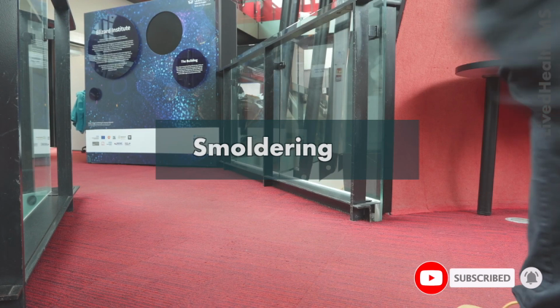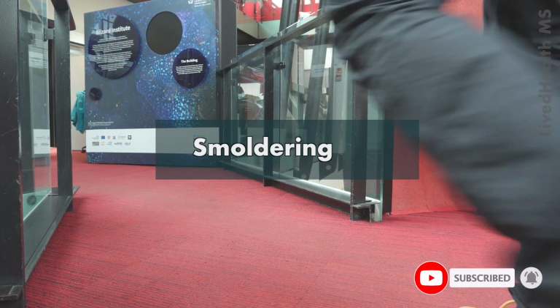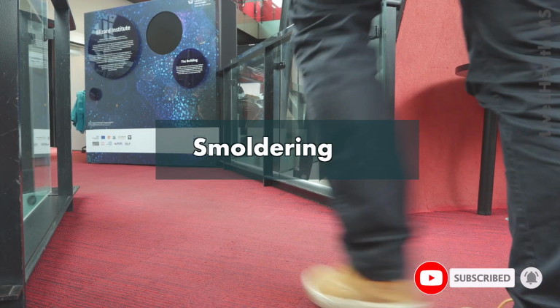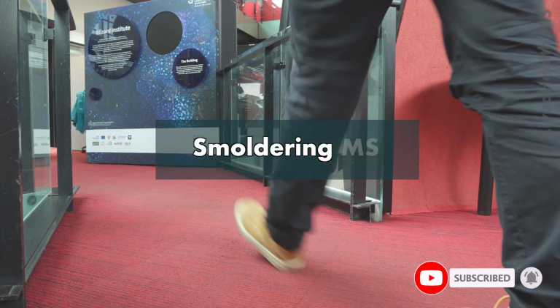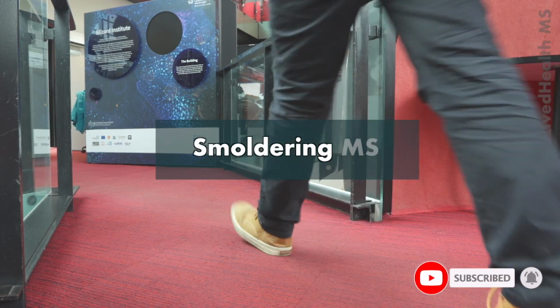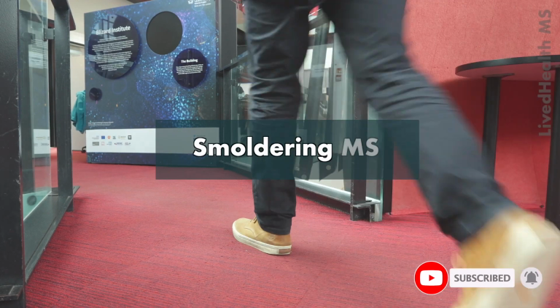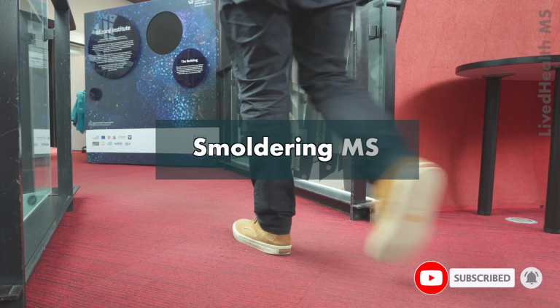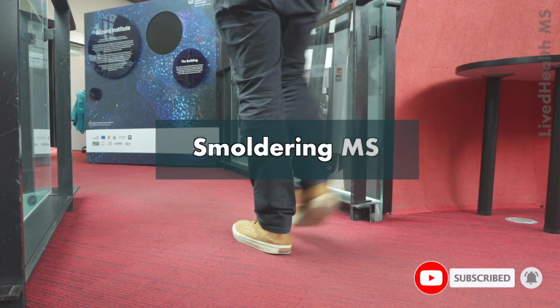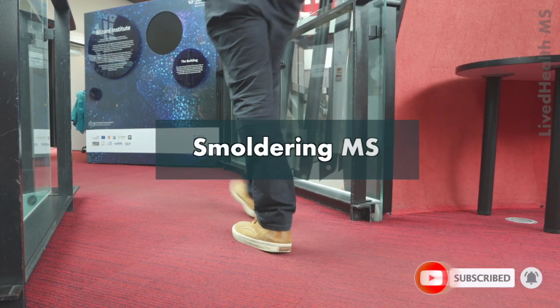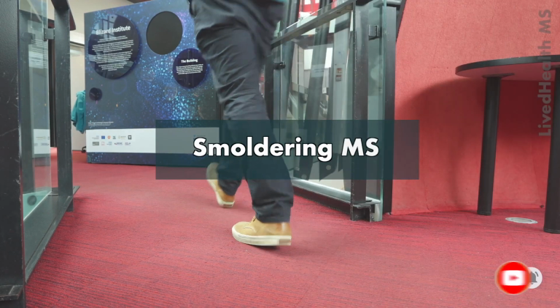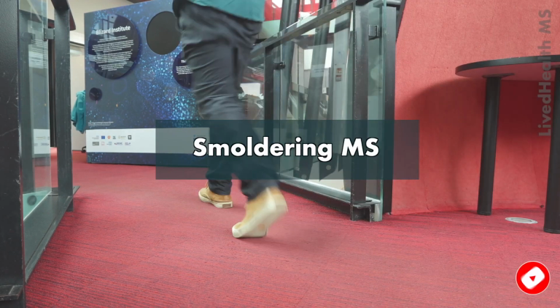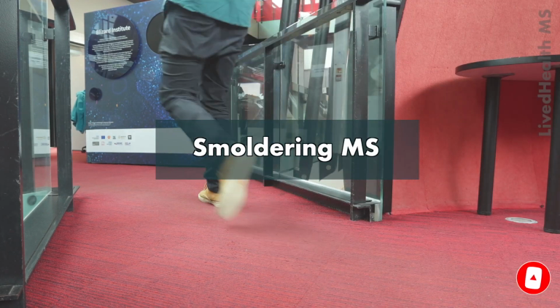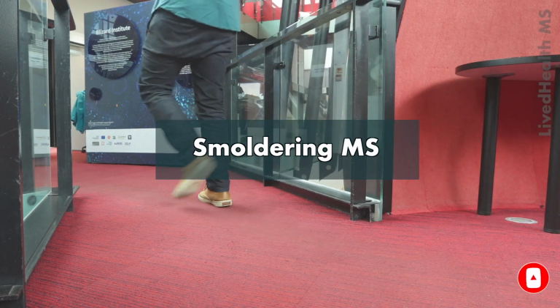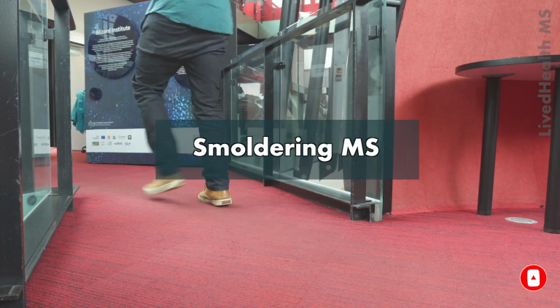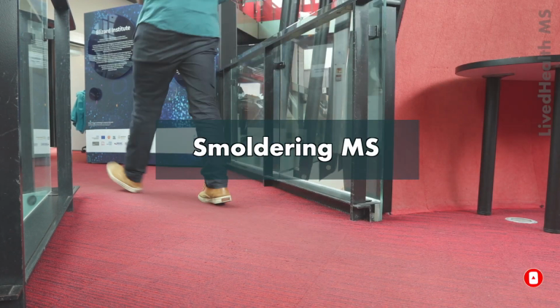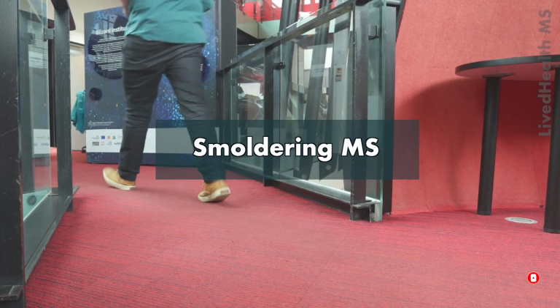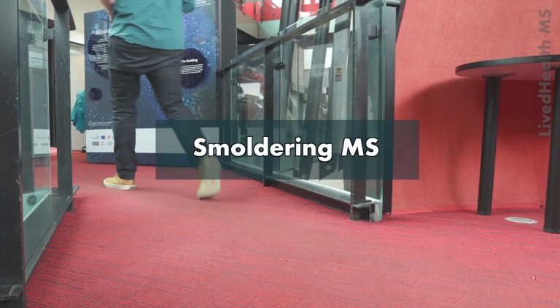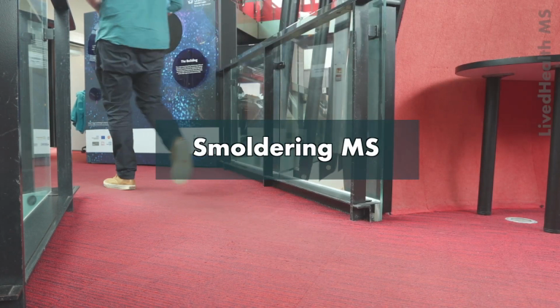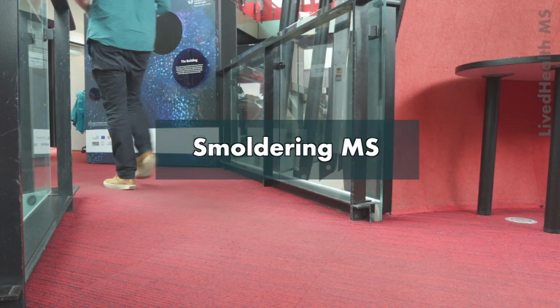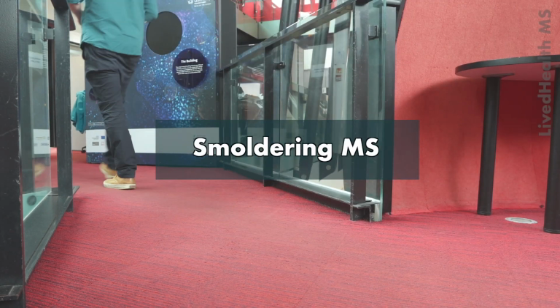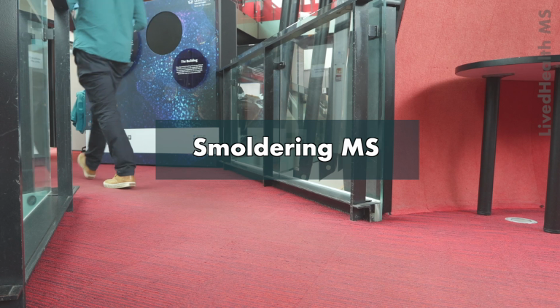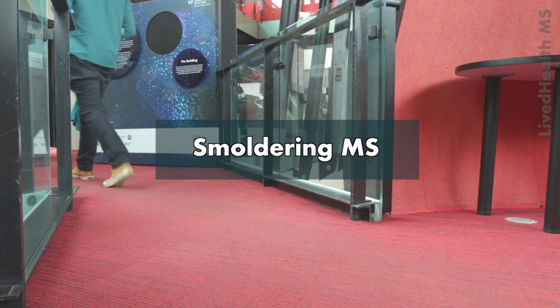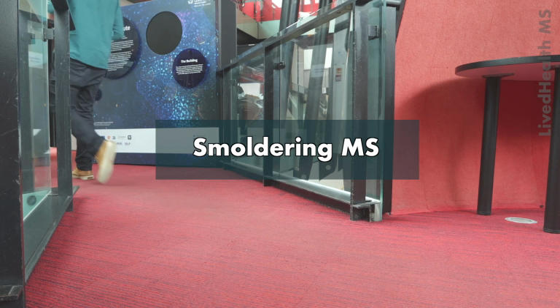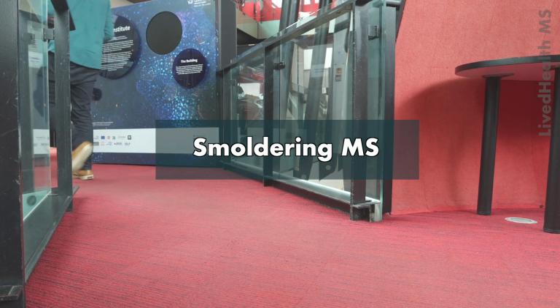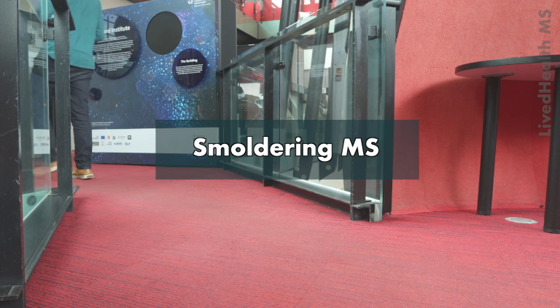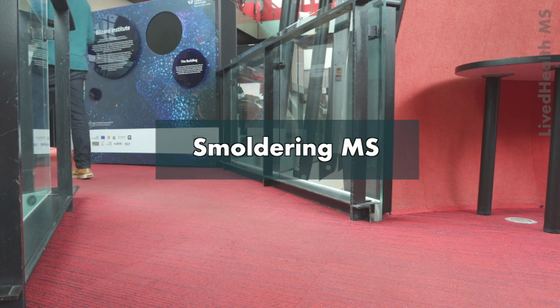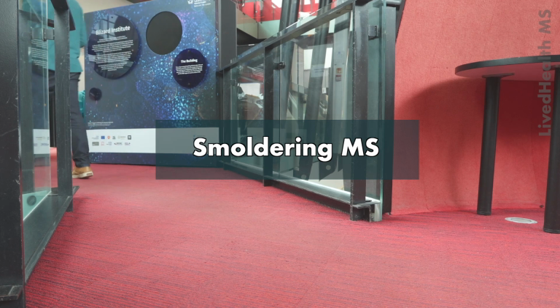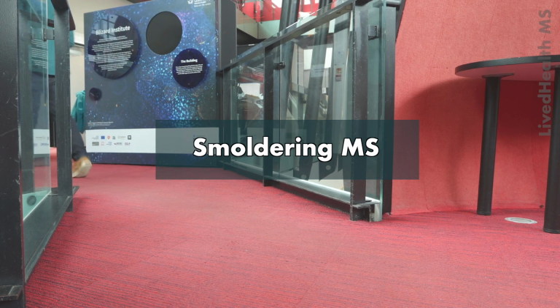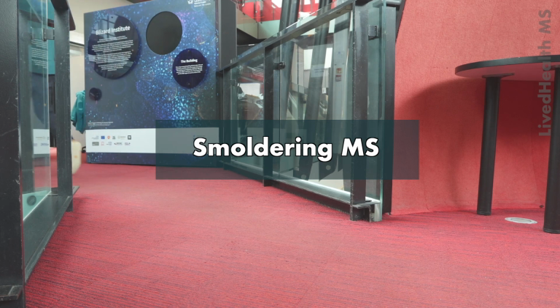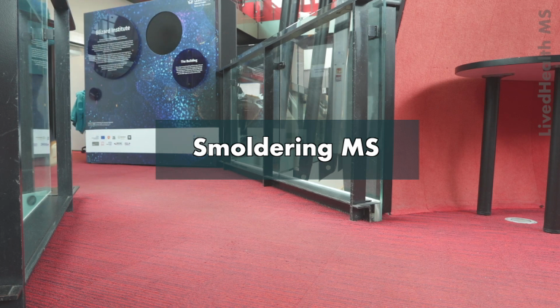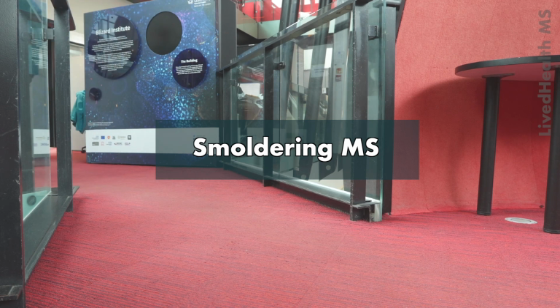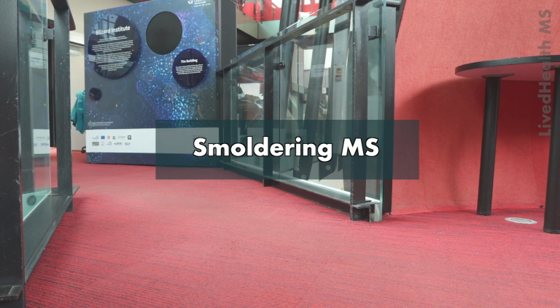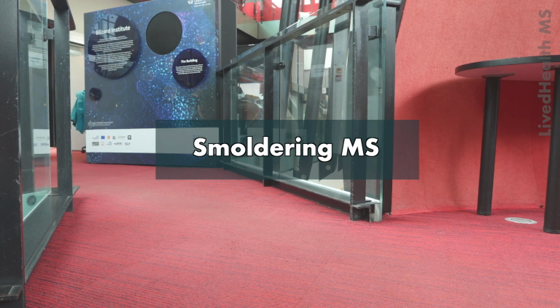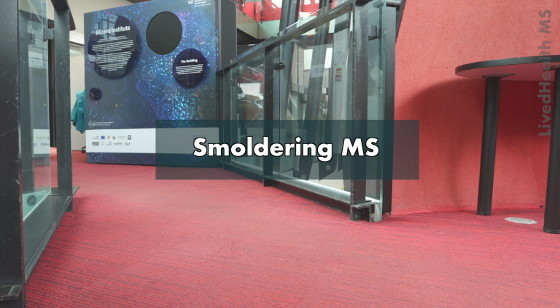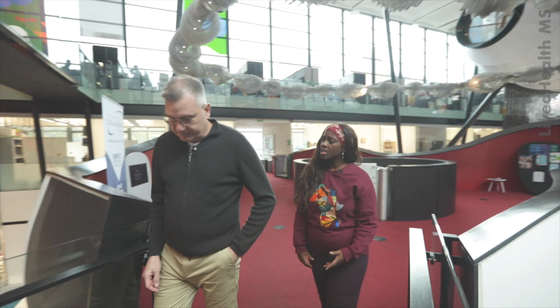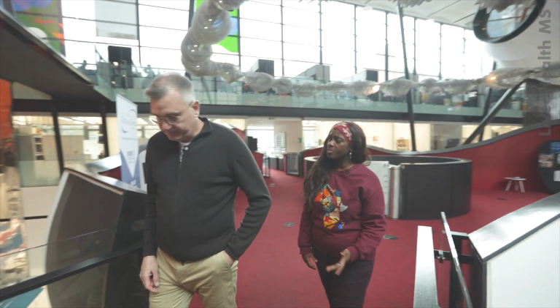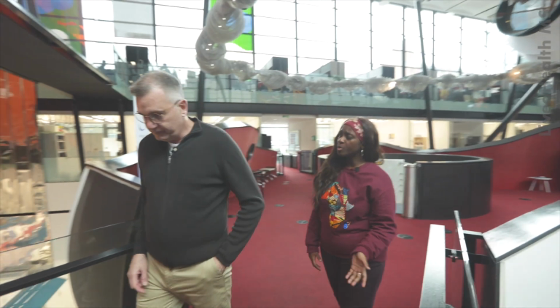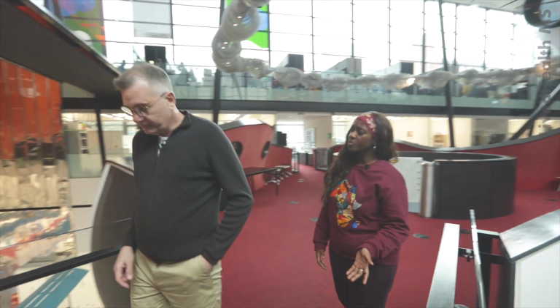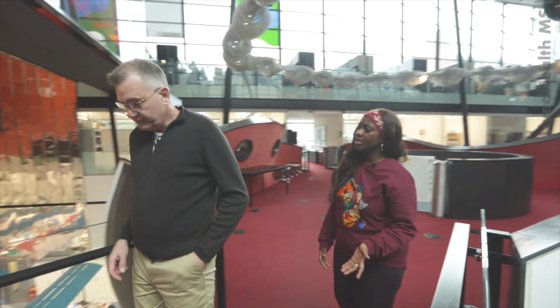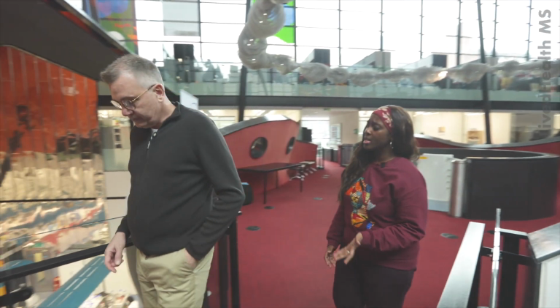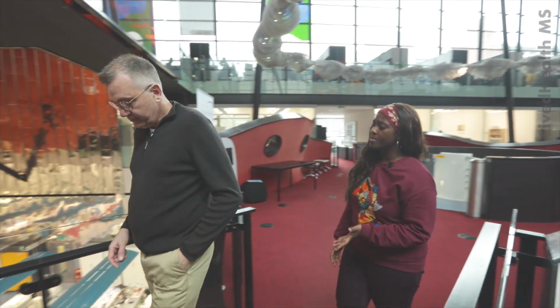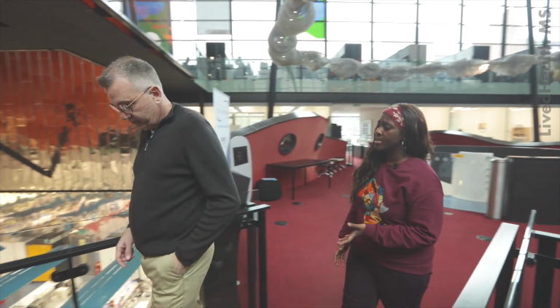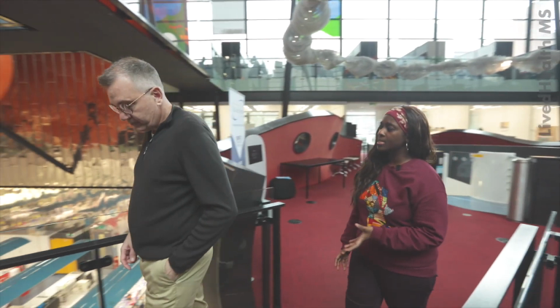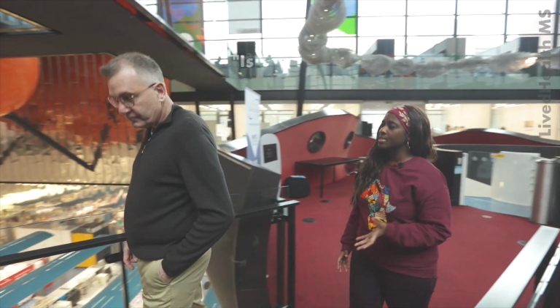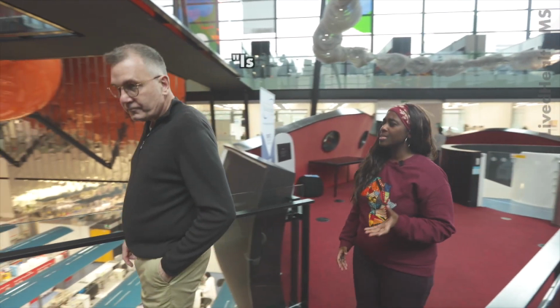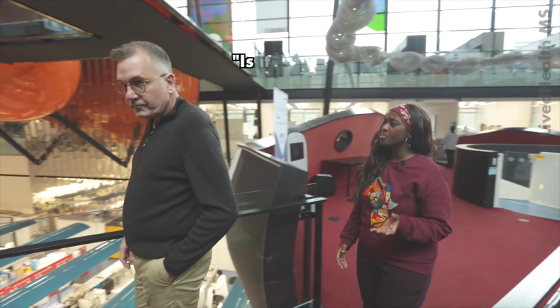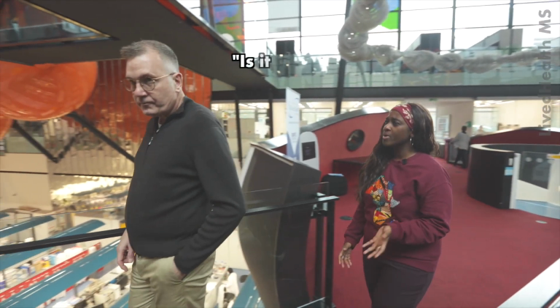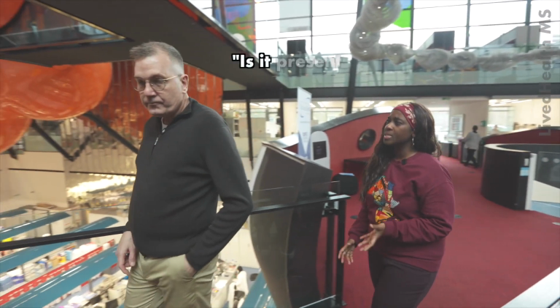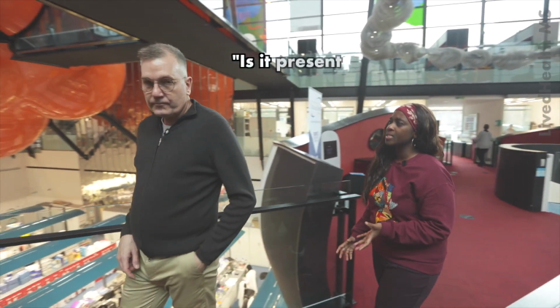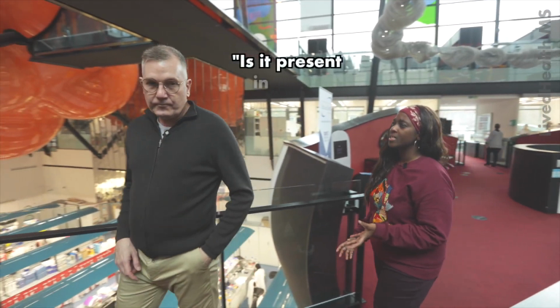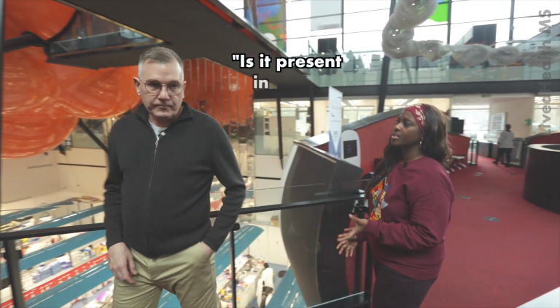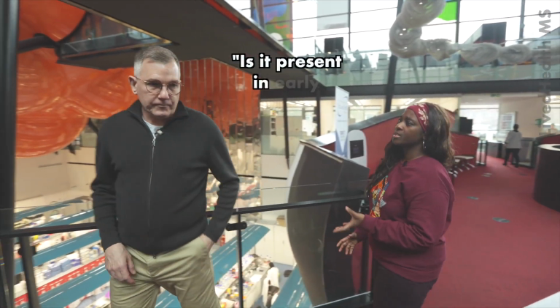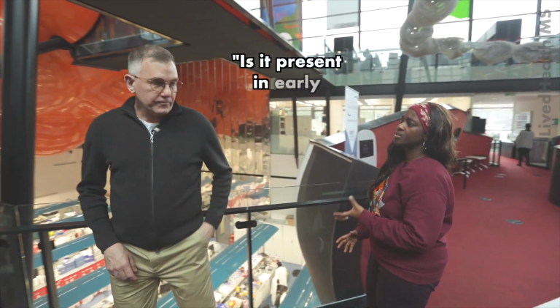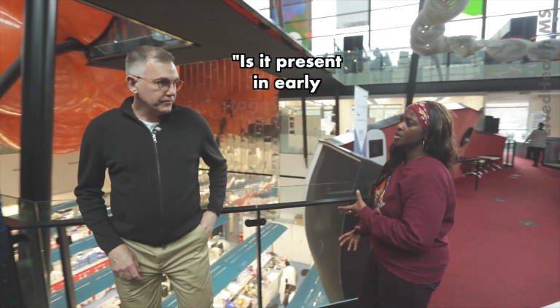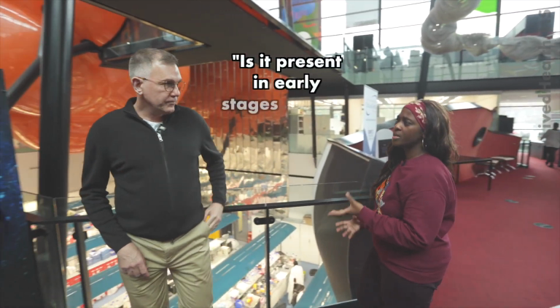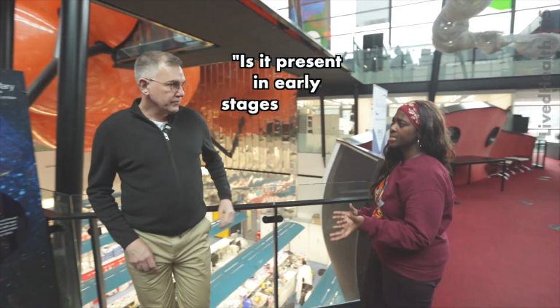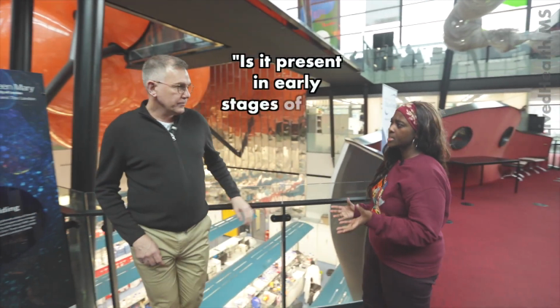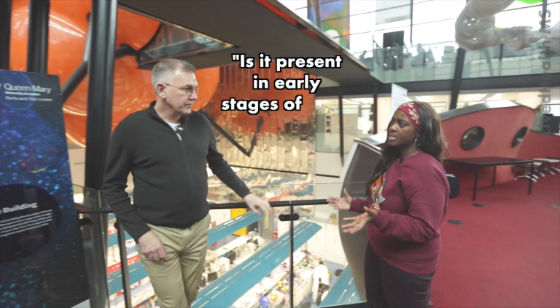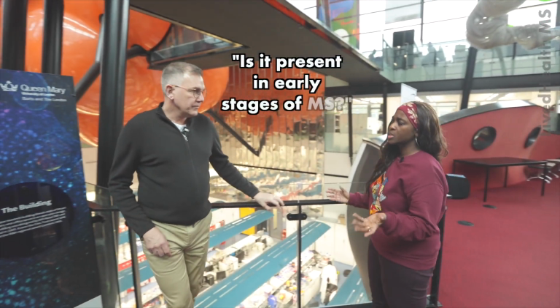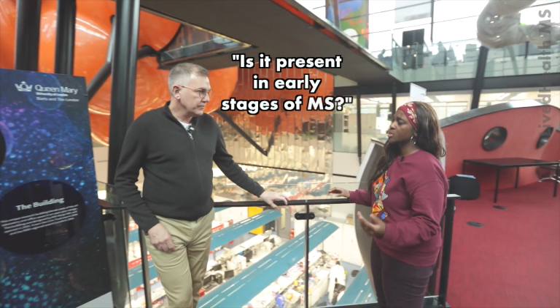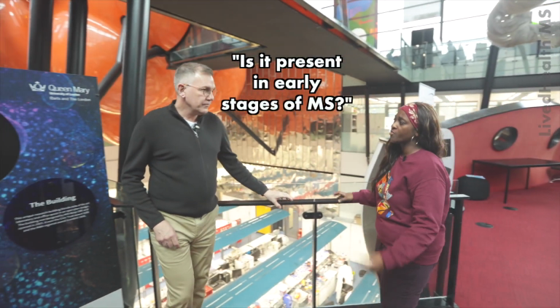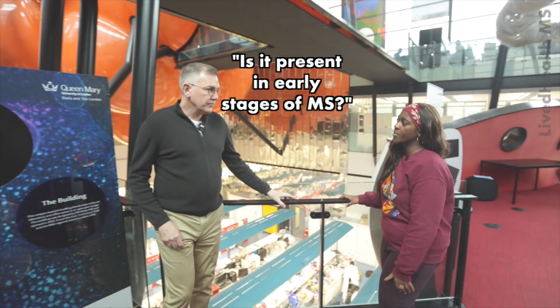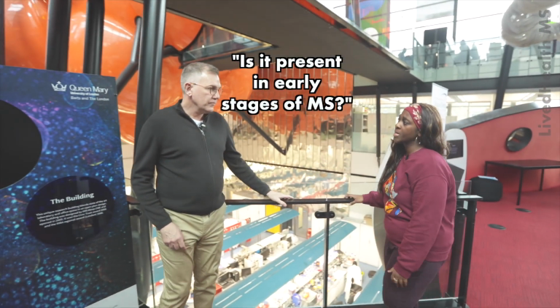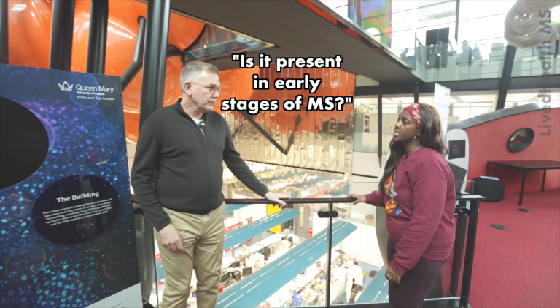Gavin, thank you so much for speaking to me today about this. I was just wondering — smoldering MS, is it present in the early stages of MS?